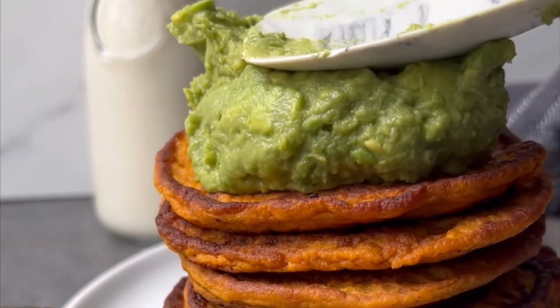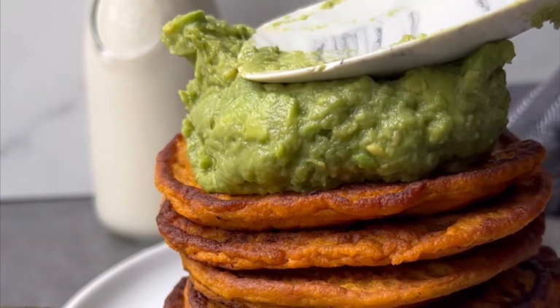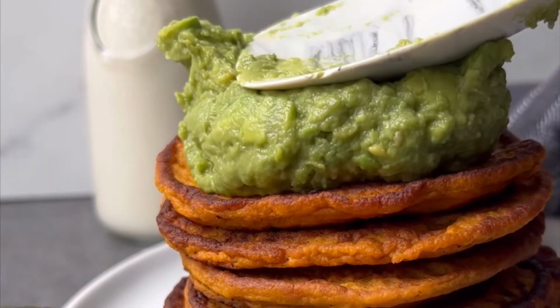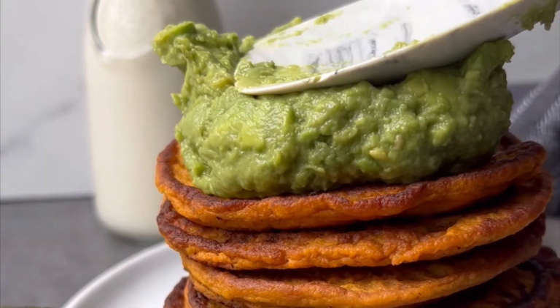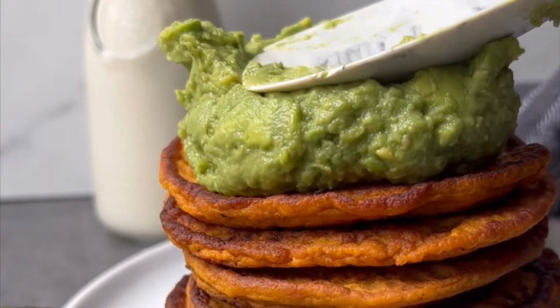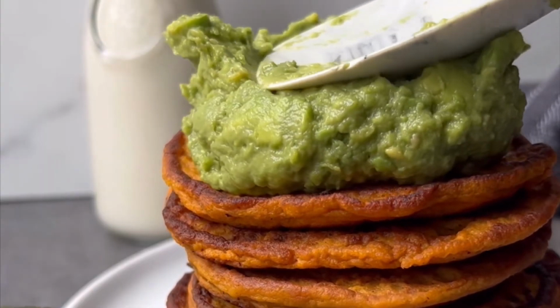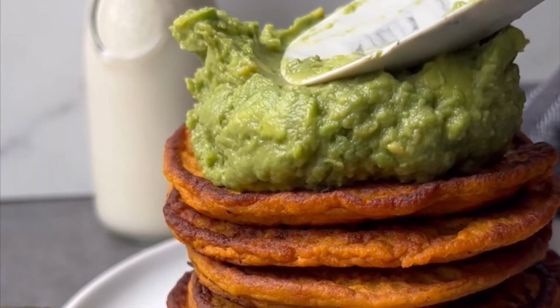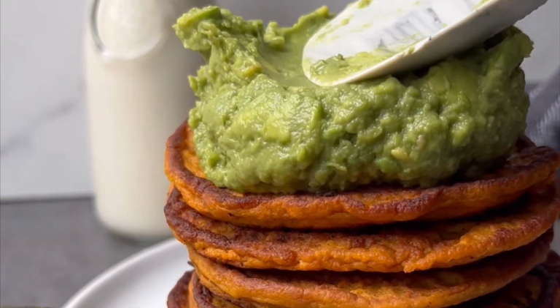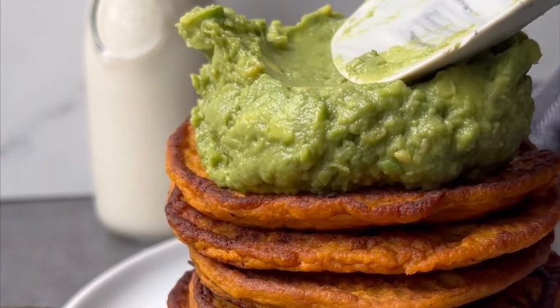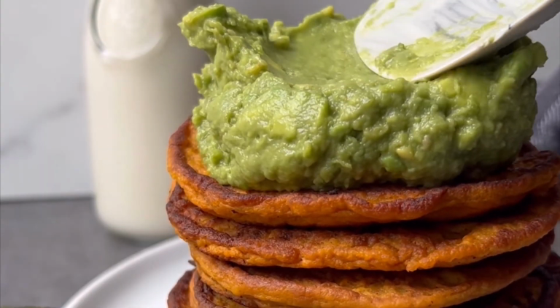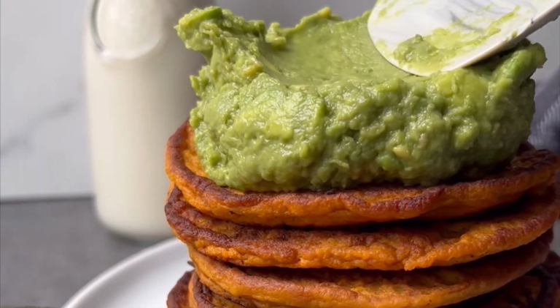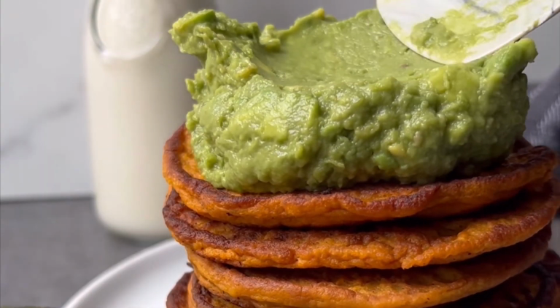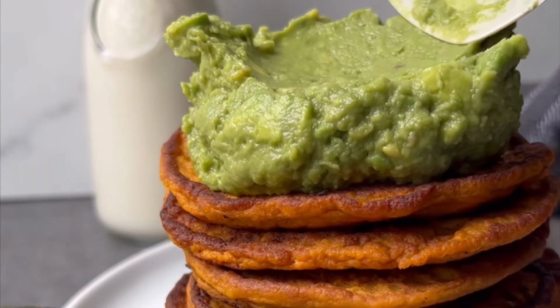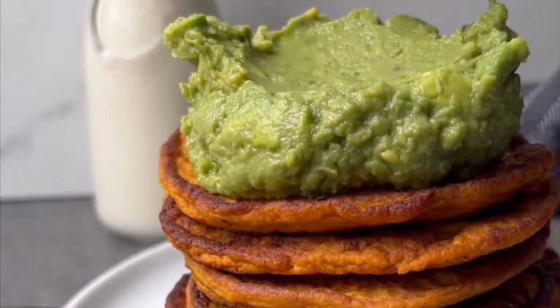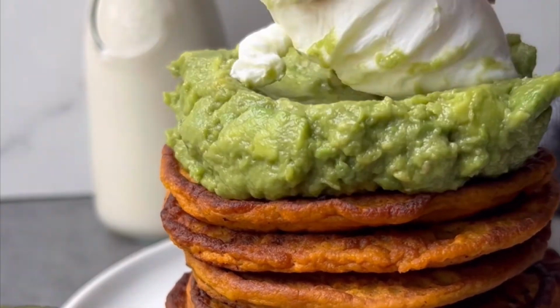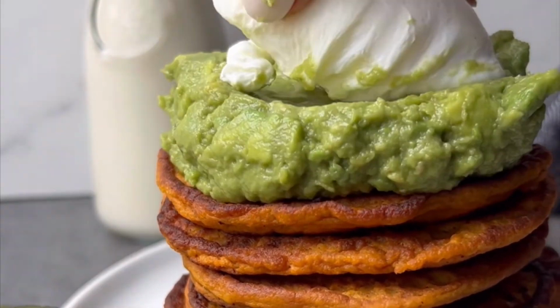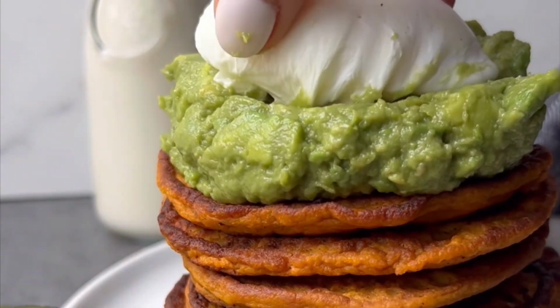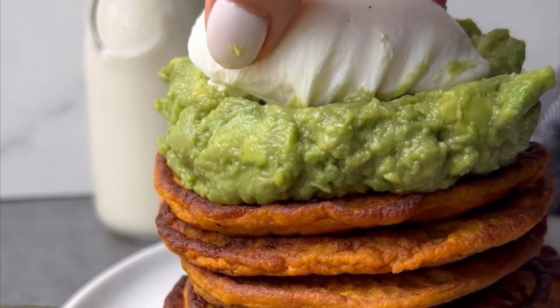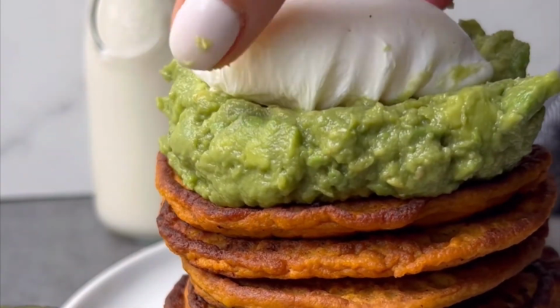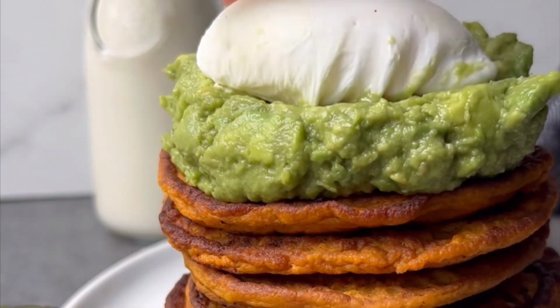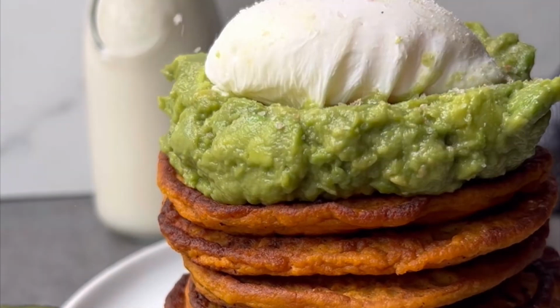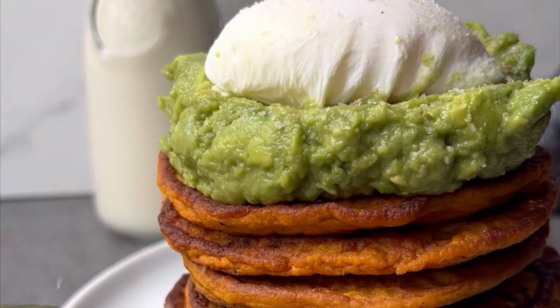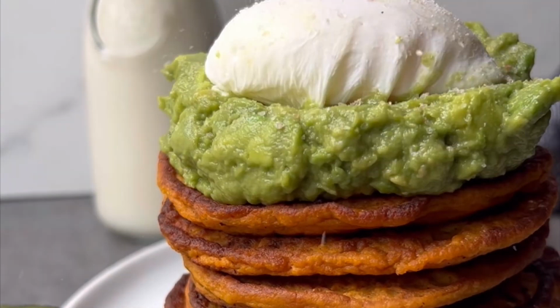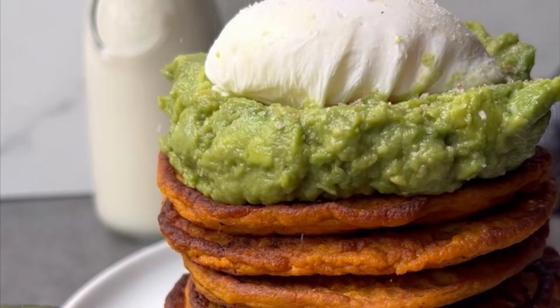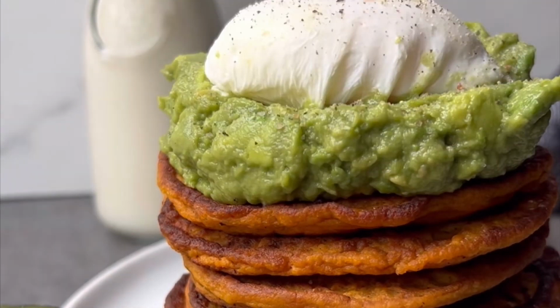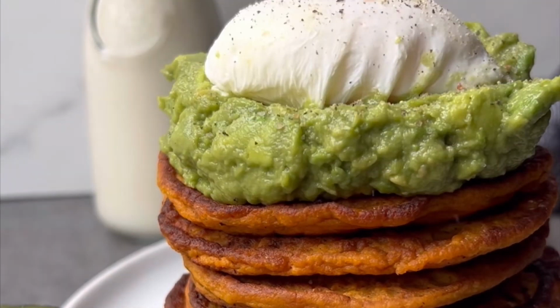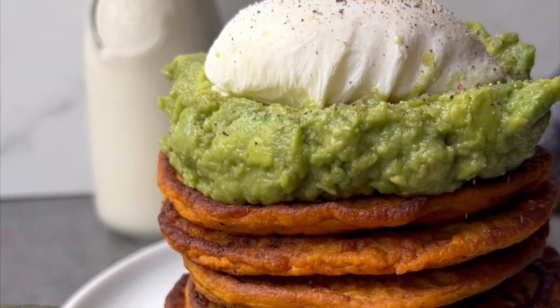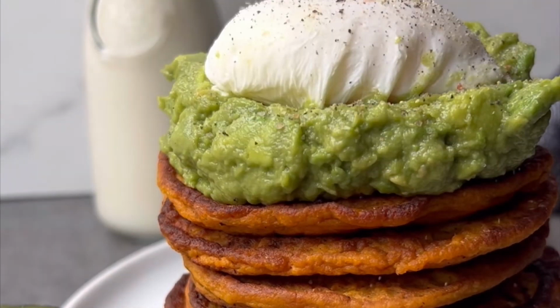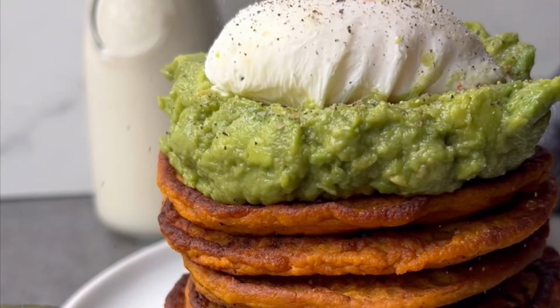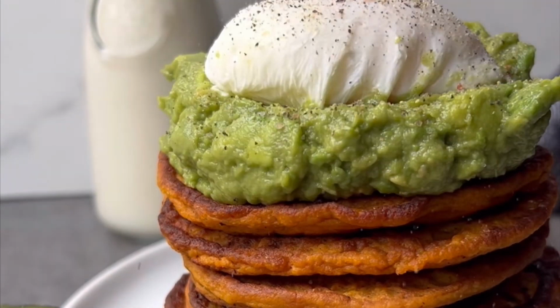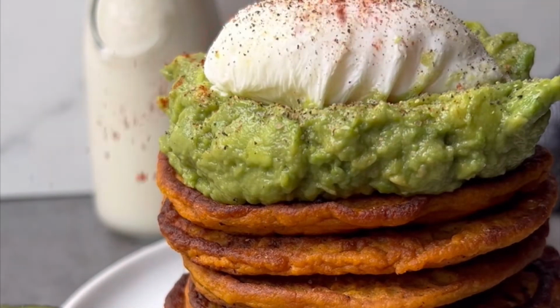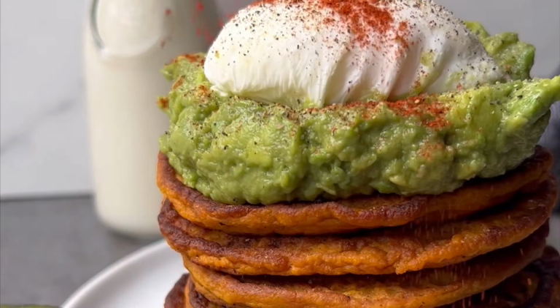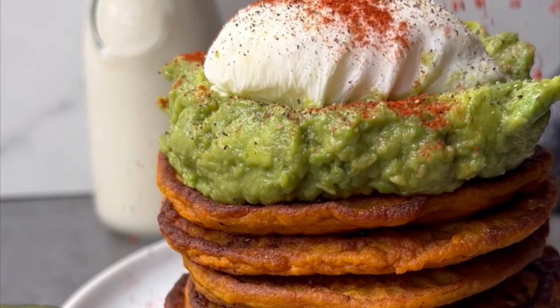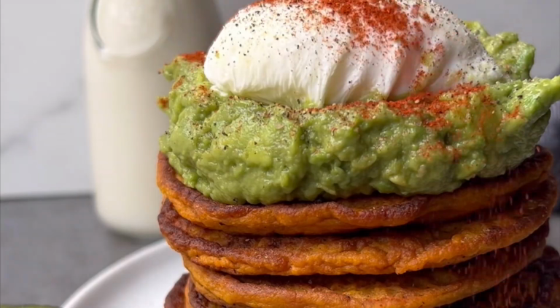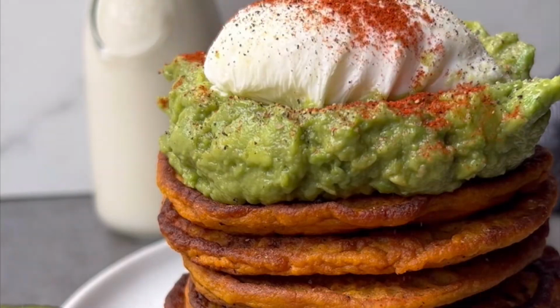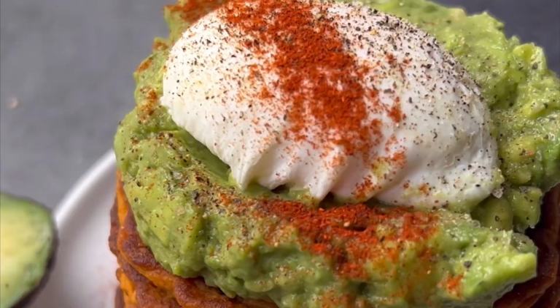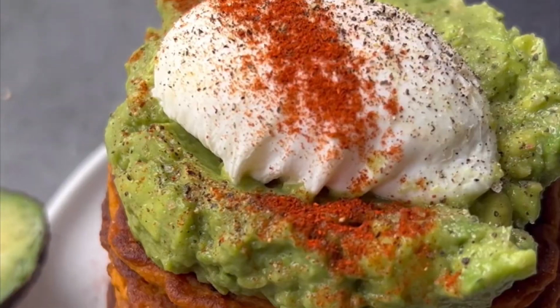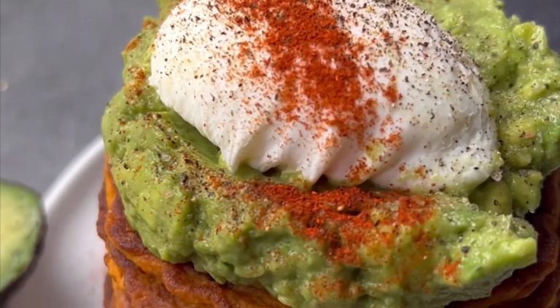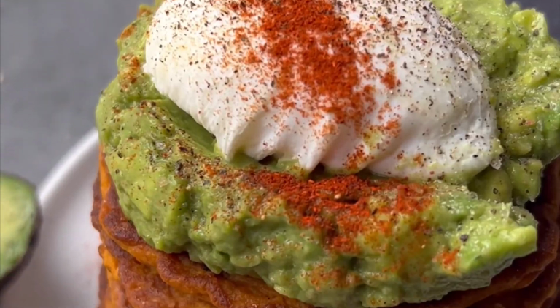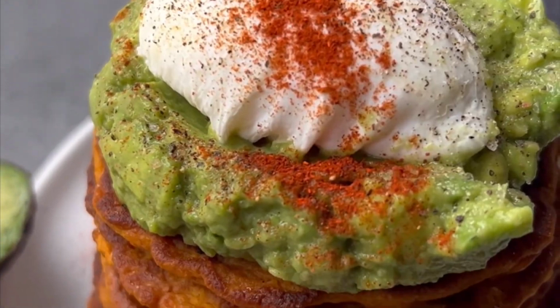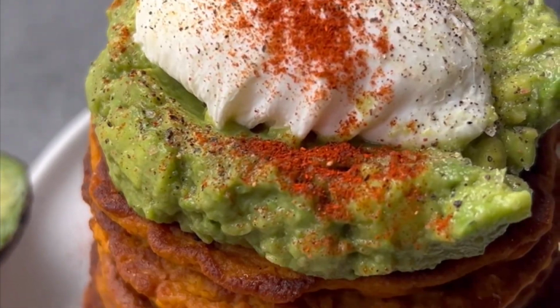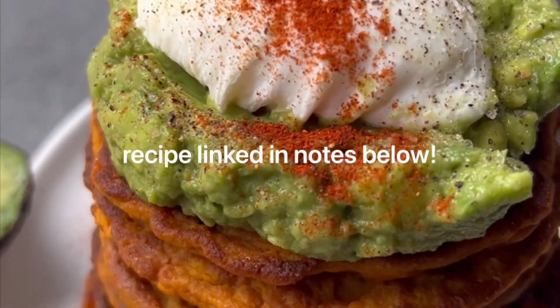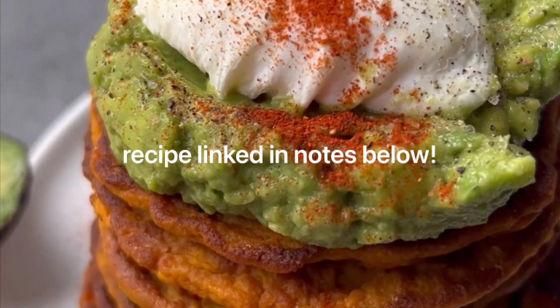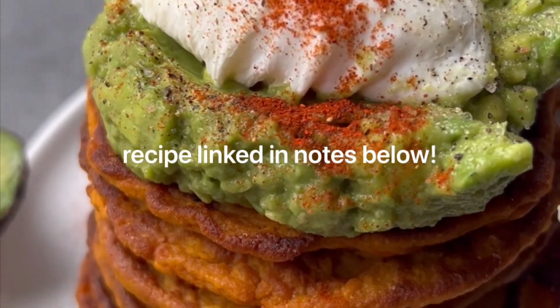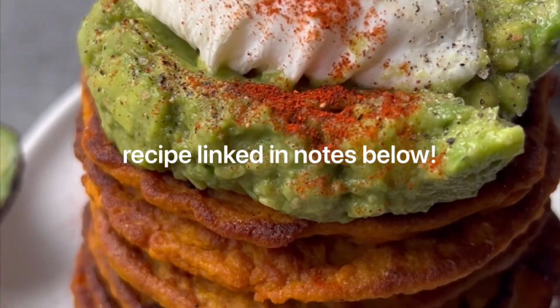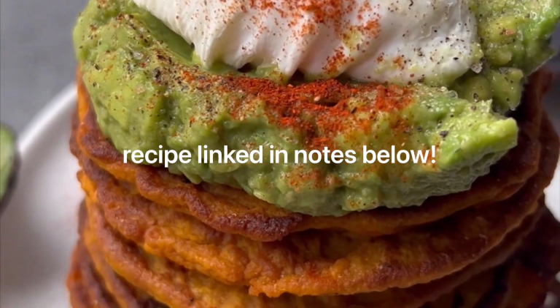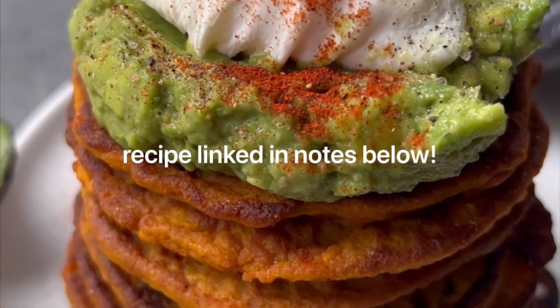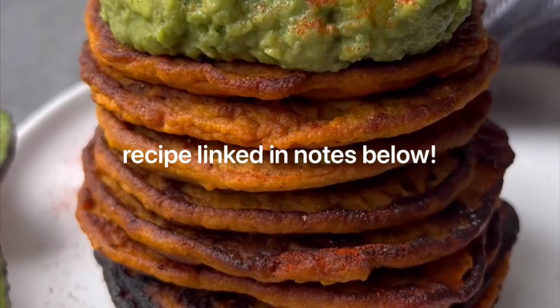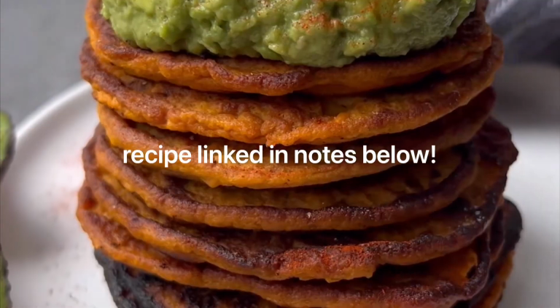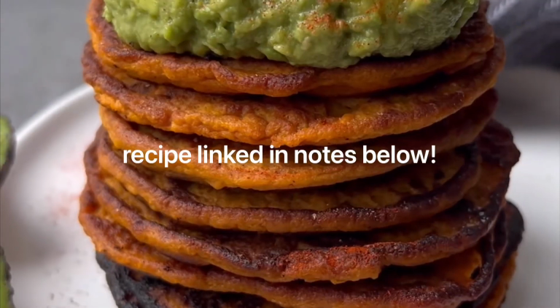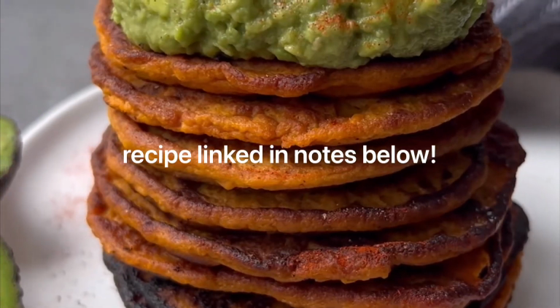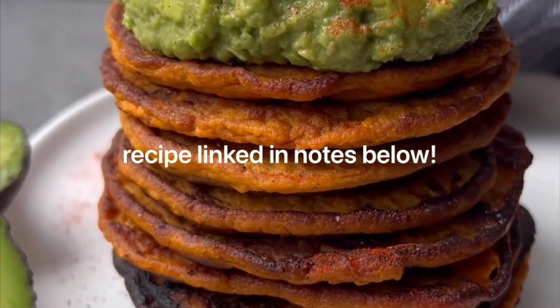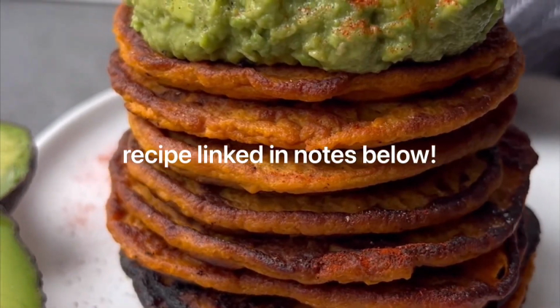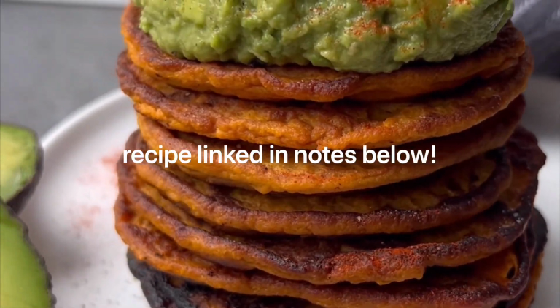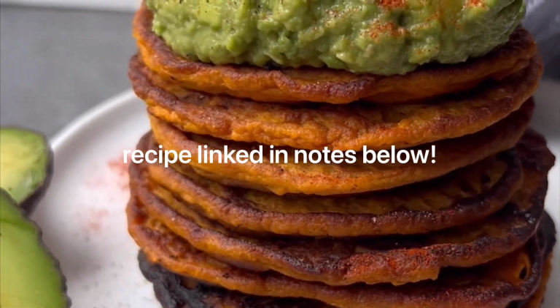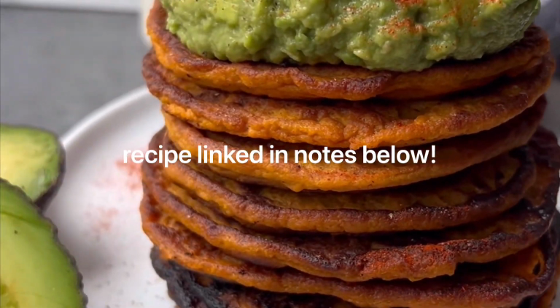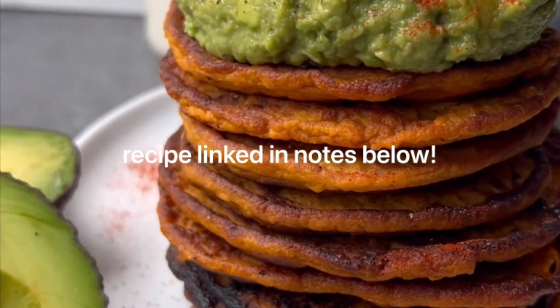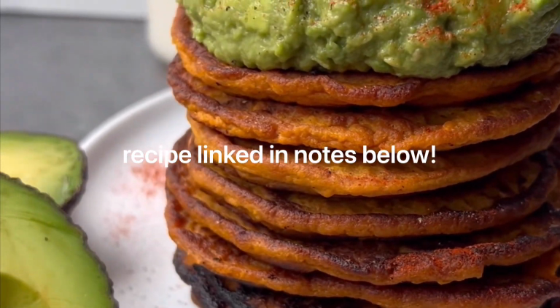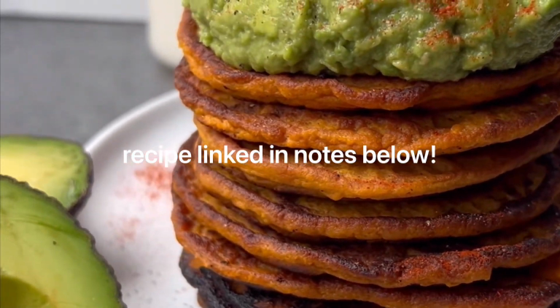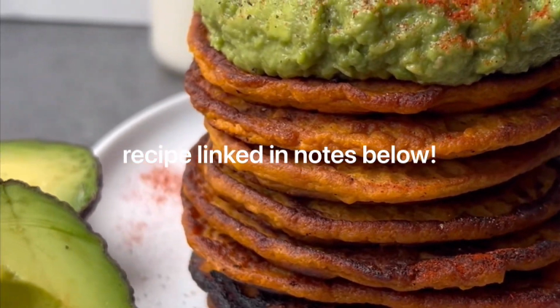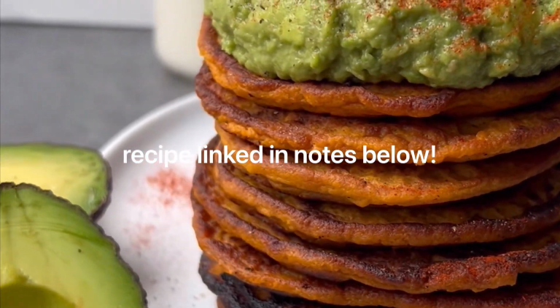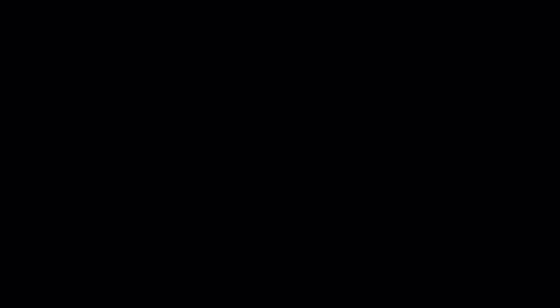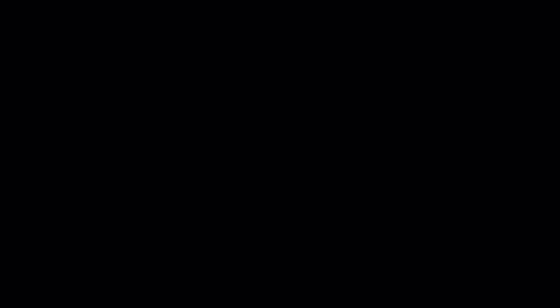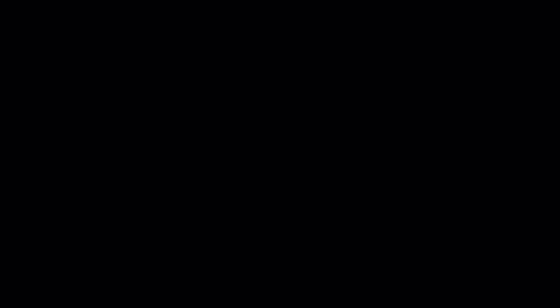Then top with some homemade guacamole, a poached egg, salt, pepper, and paprika. The full recipe is written out on my blog — go find it and enjoy.